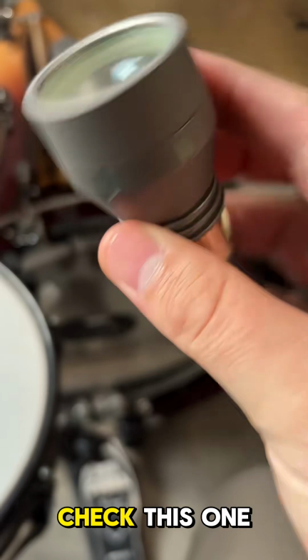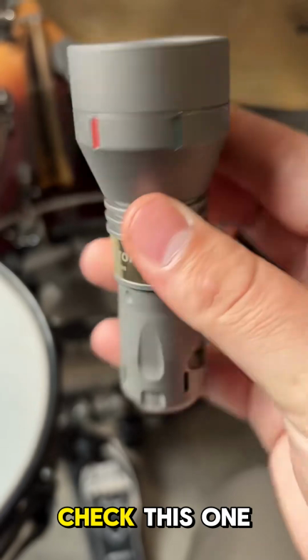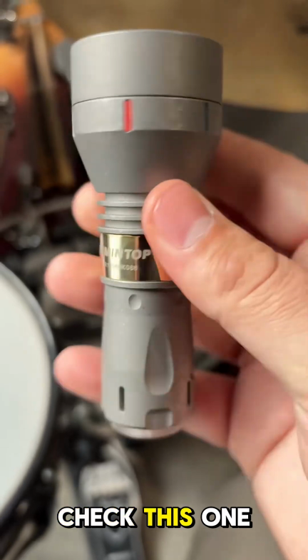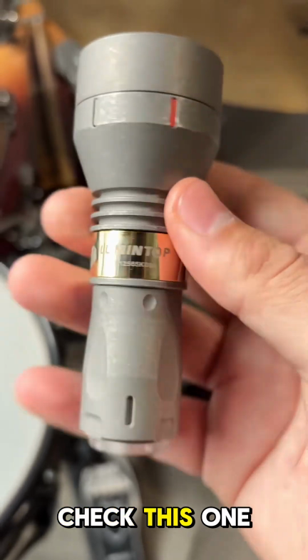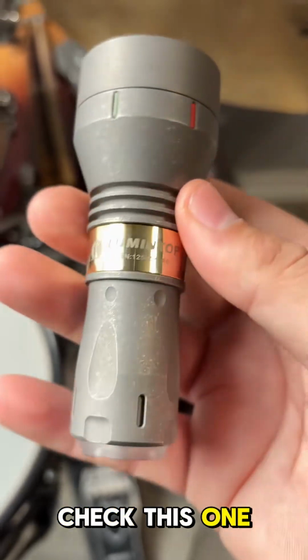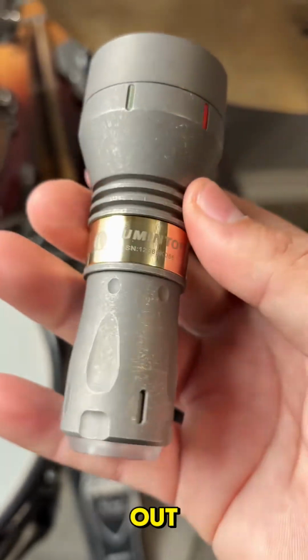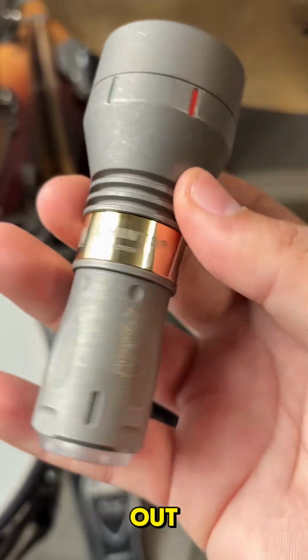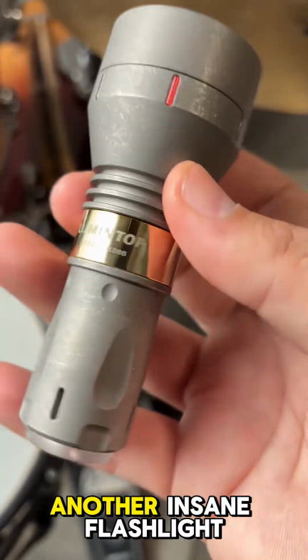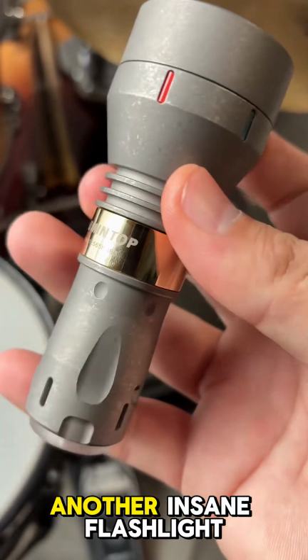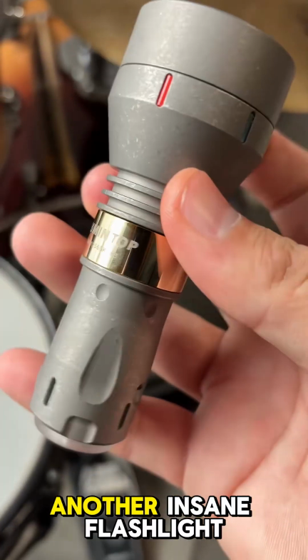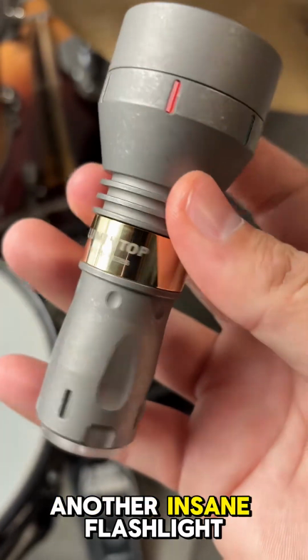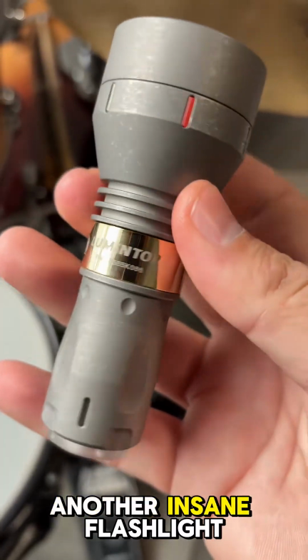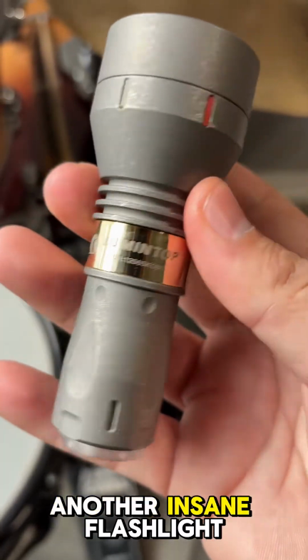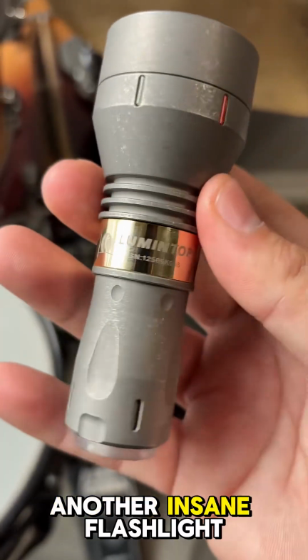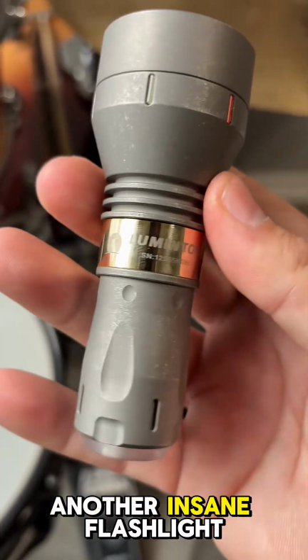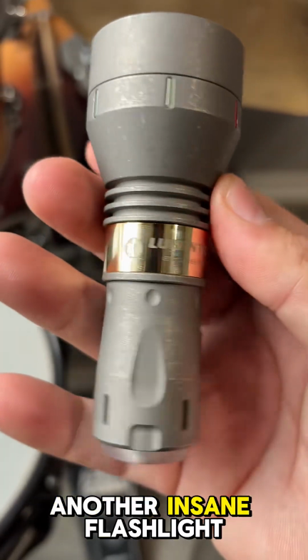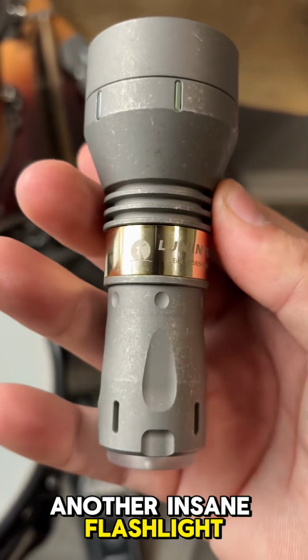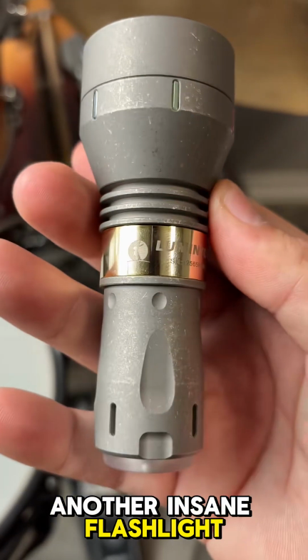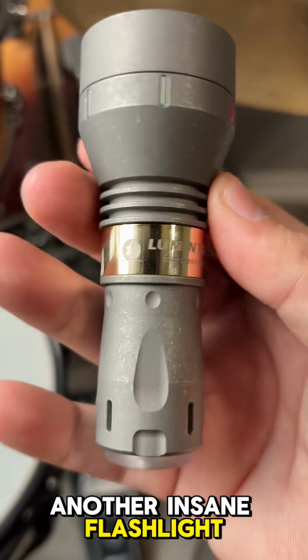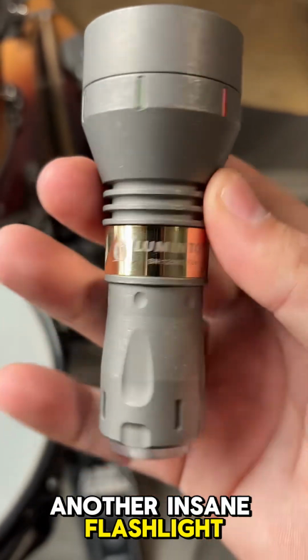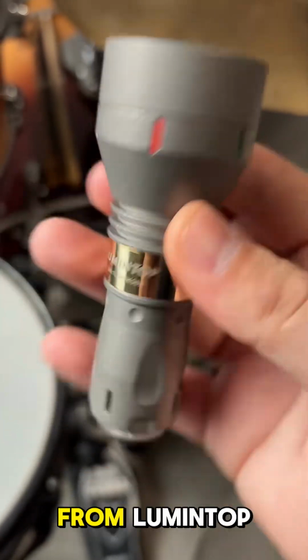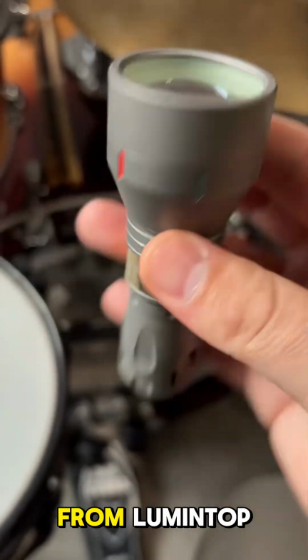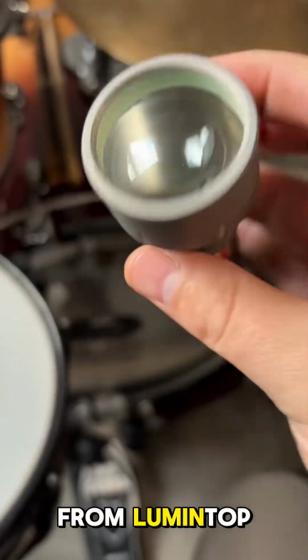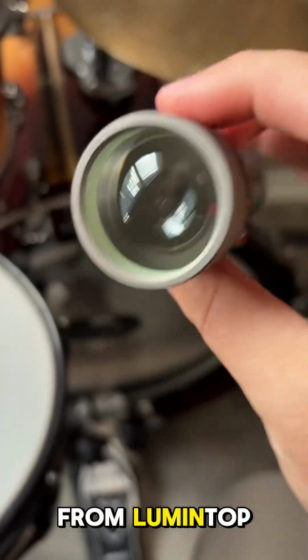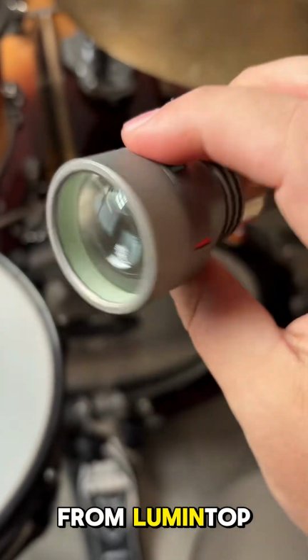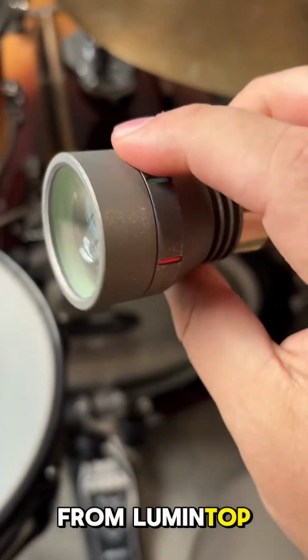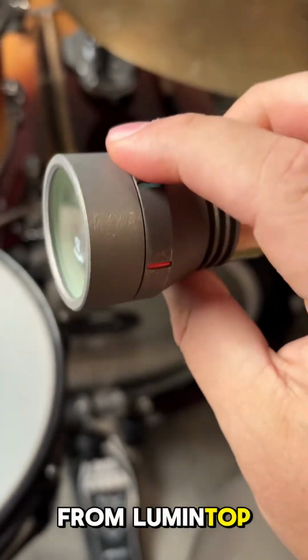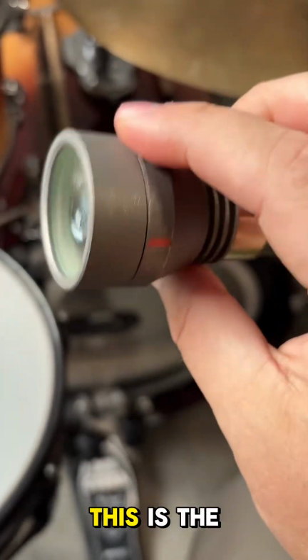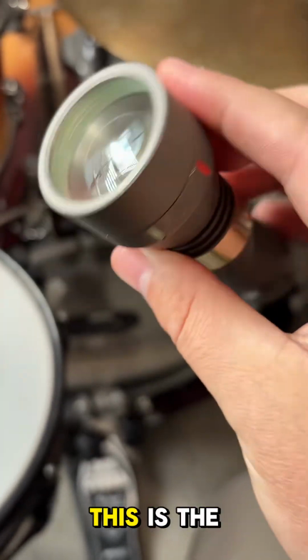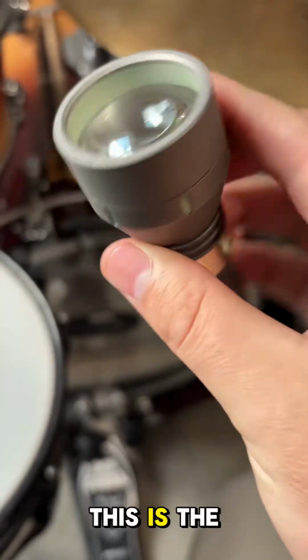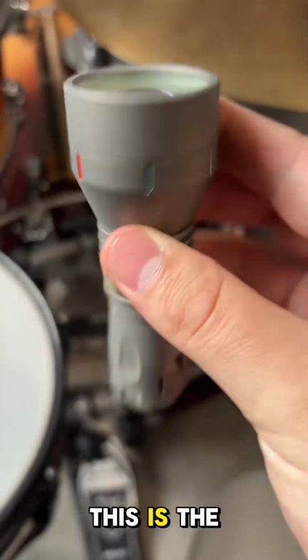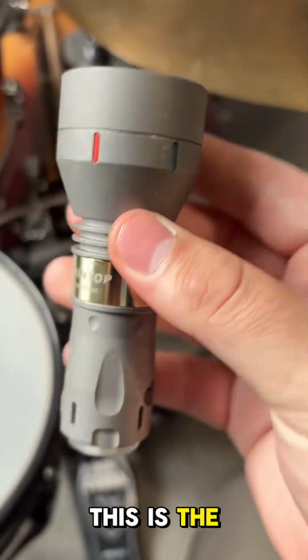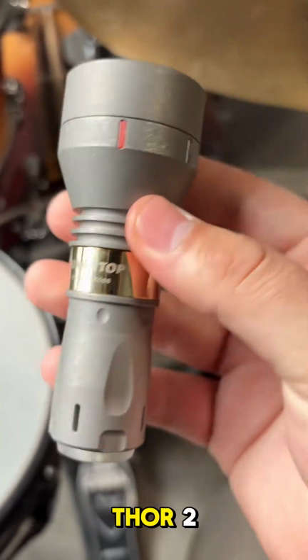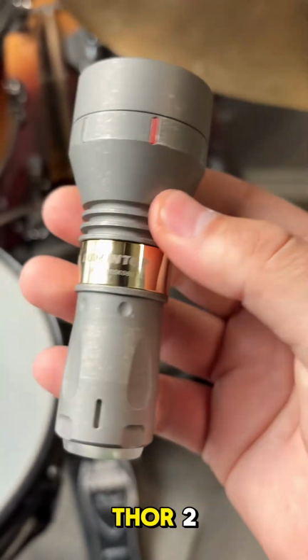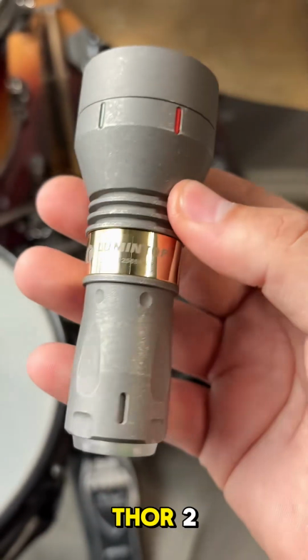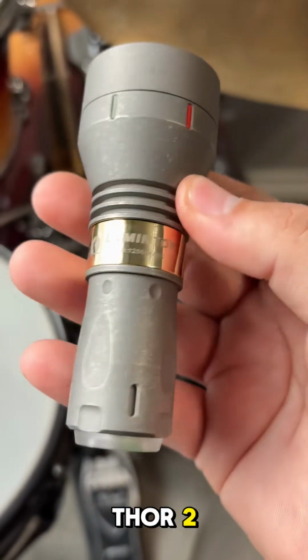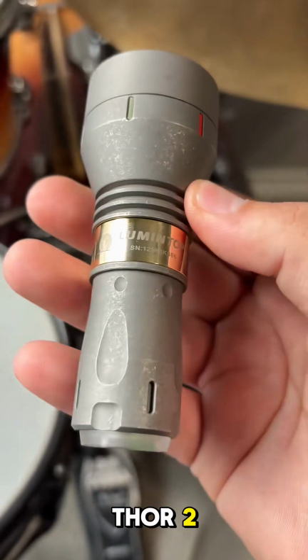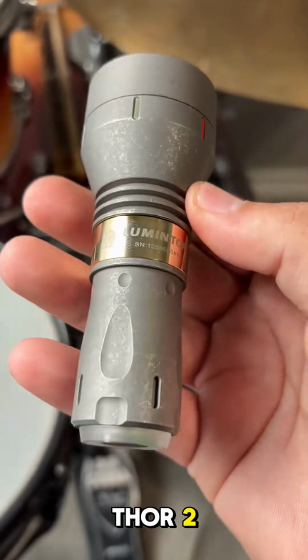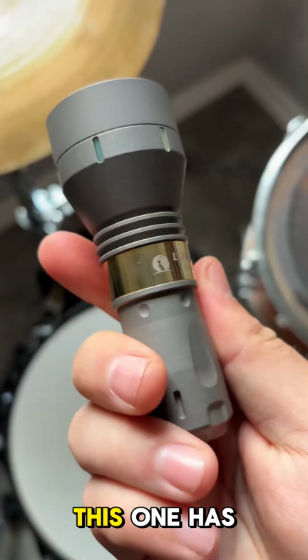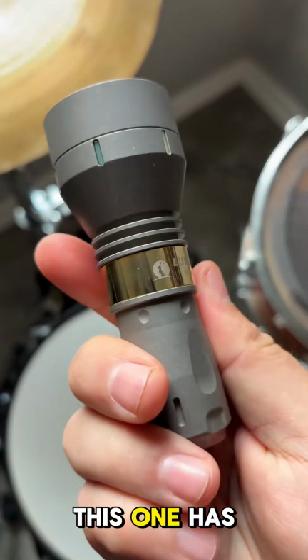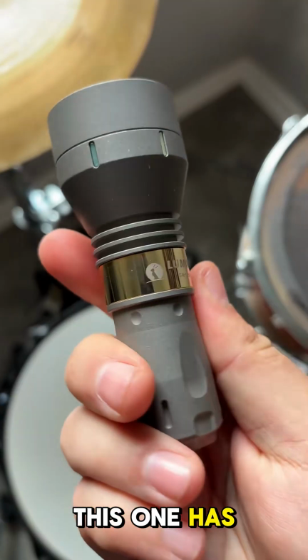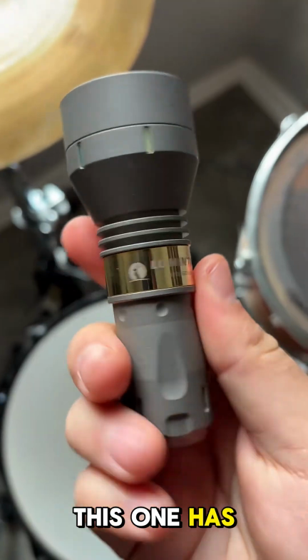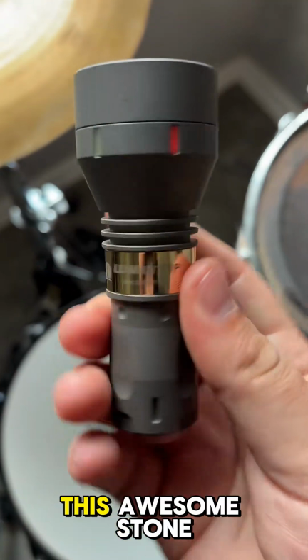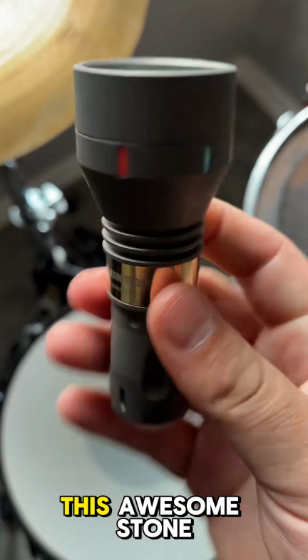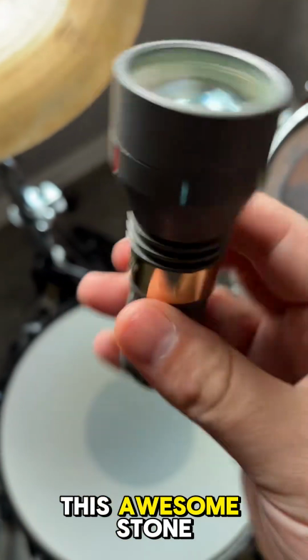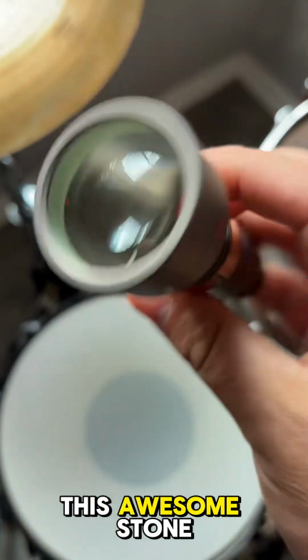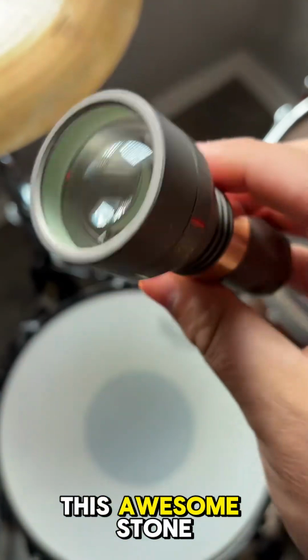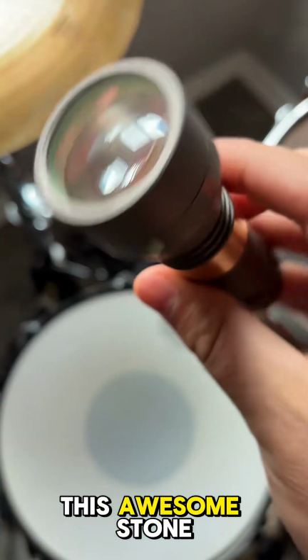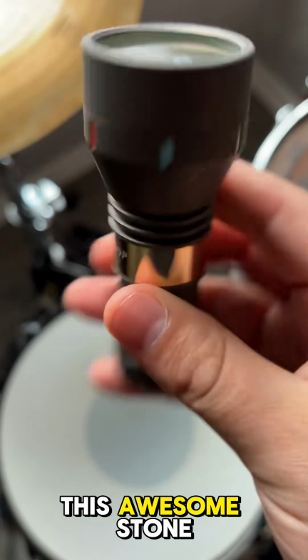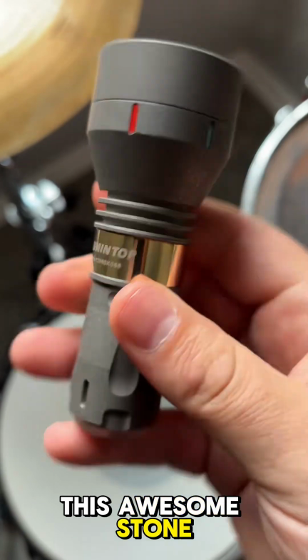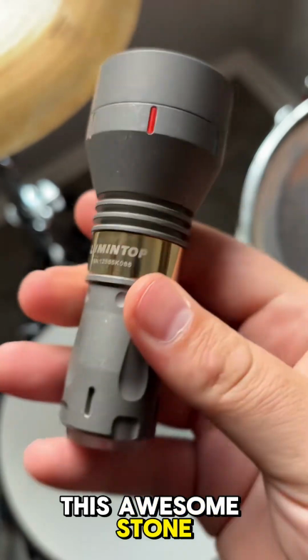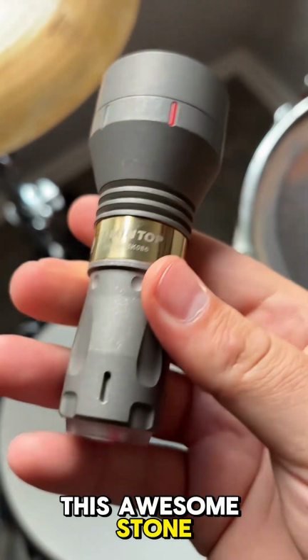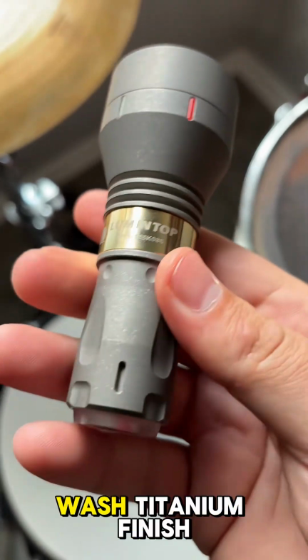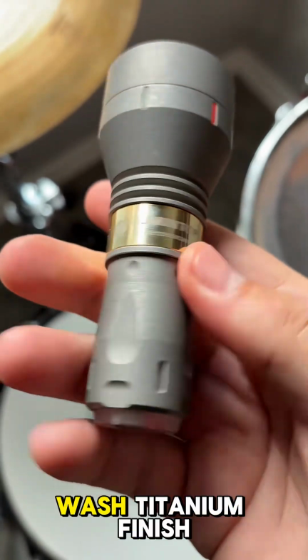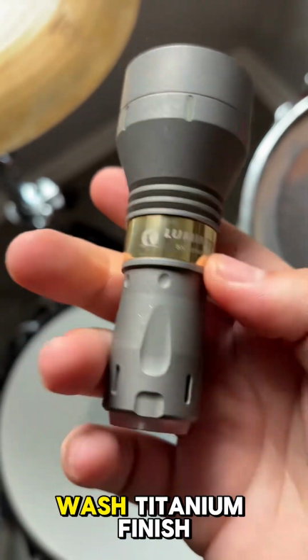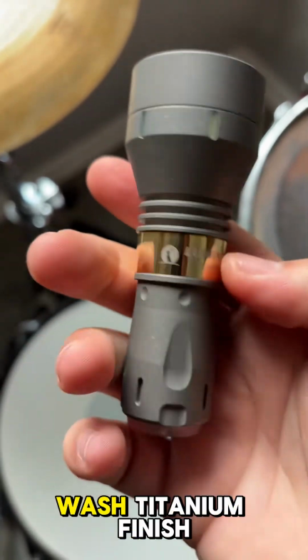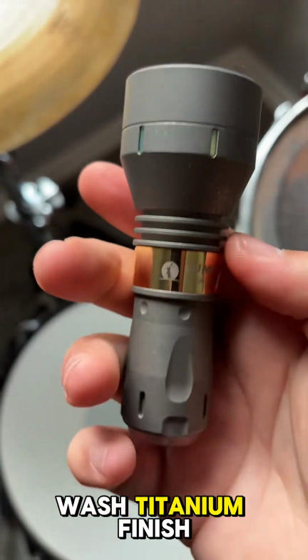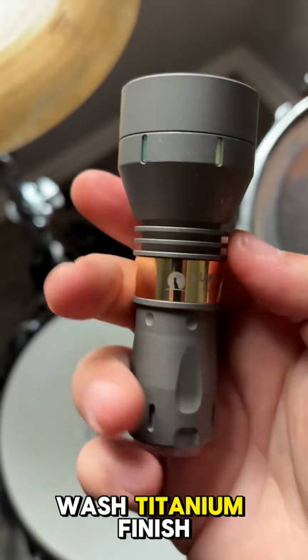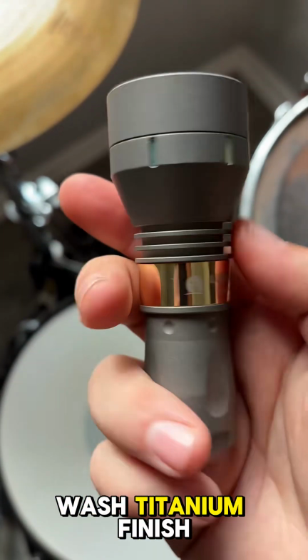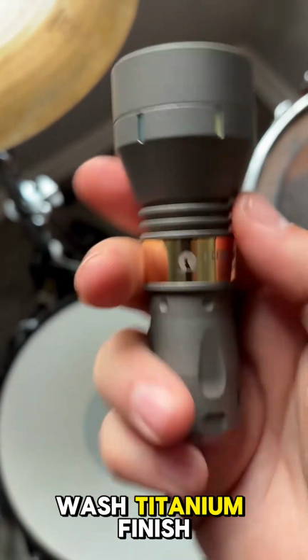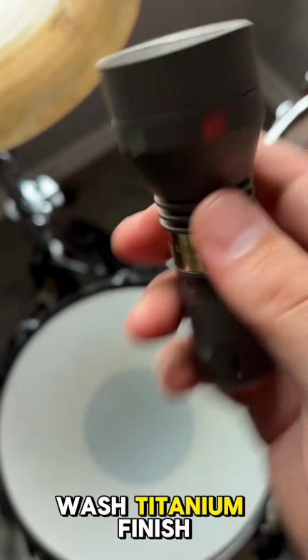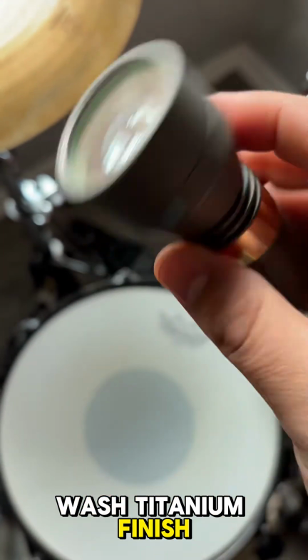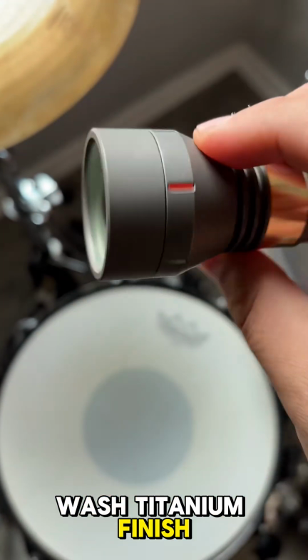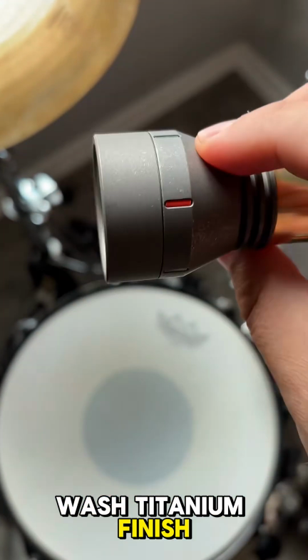Check this one out — another insane flashlight from Lumintop. This is the Thor 2, and it has this awesome stonewashed titanium finish.